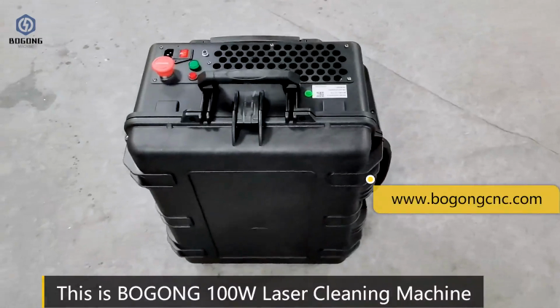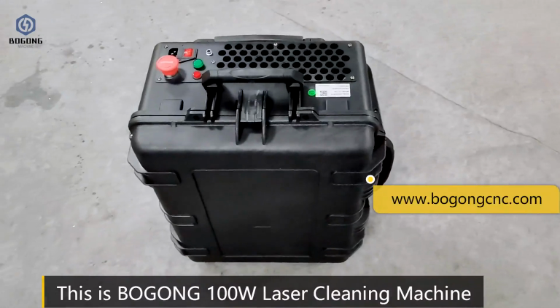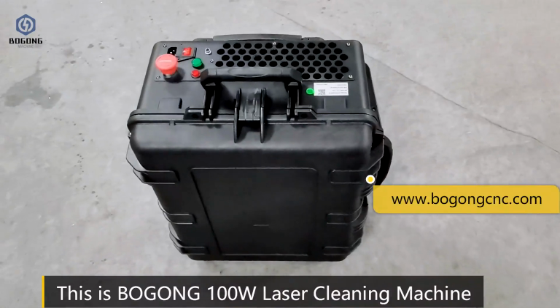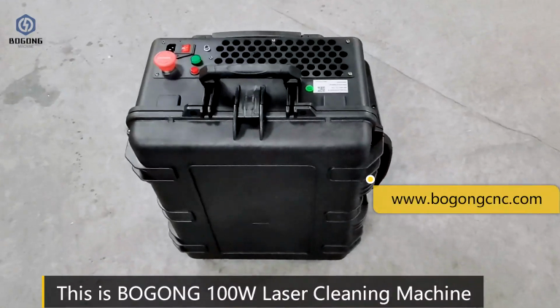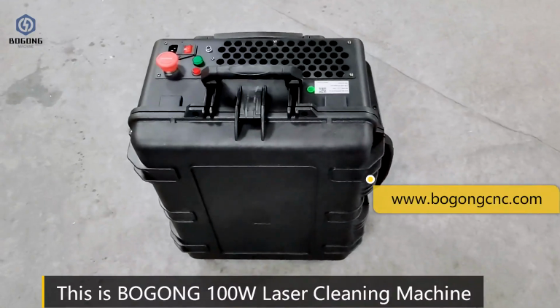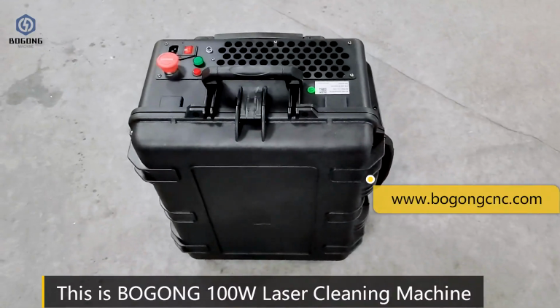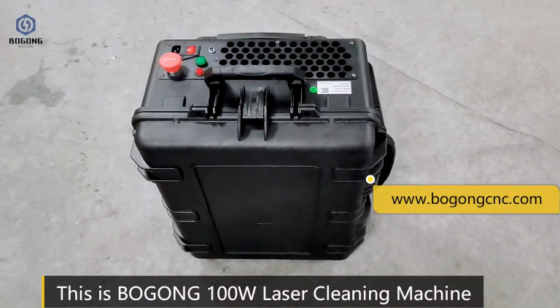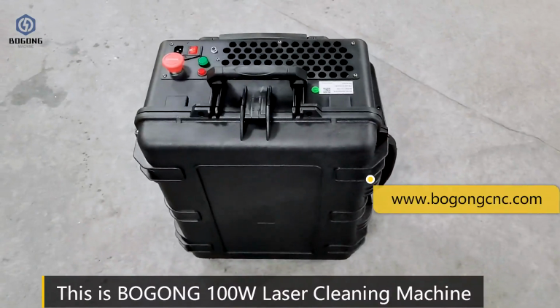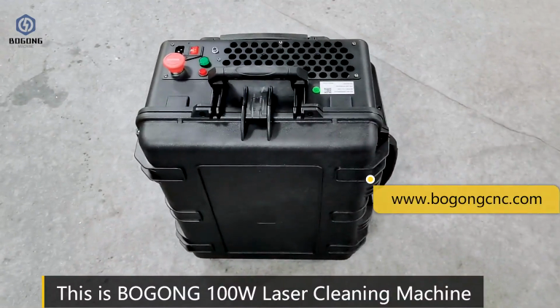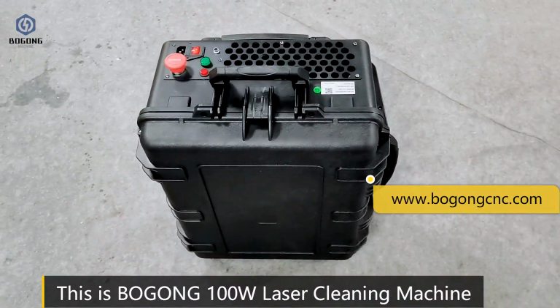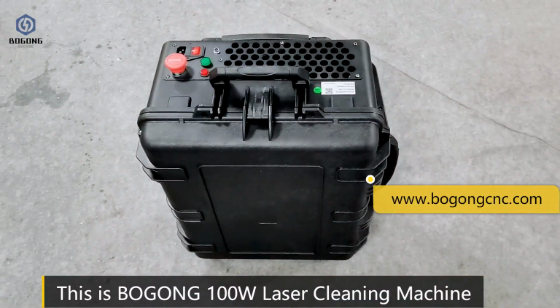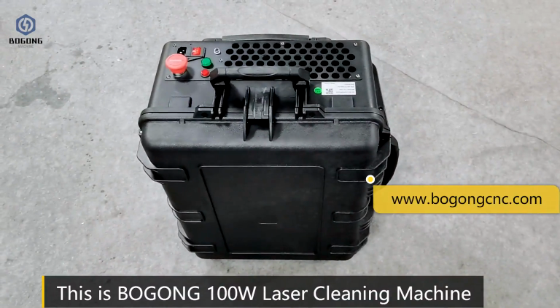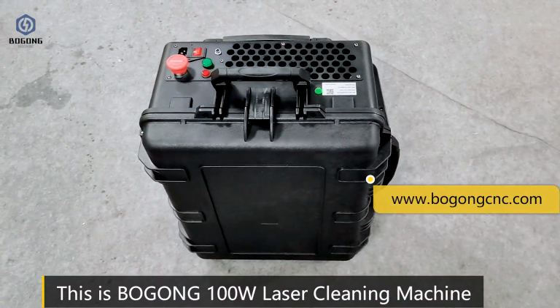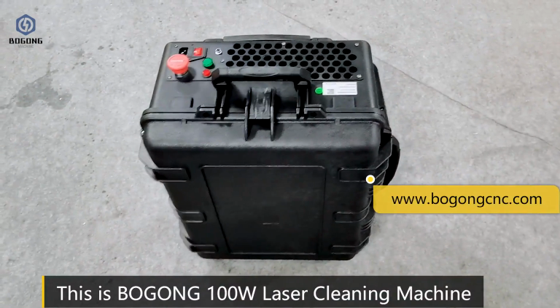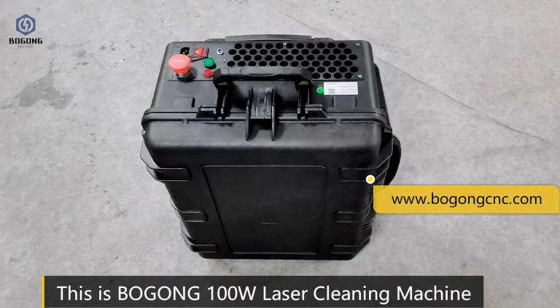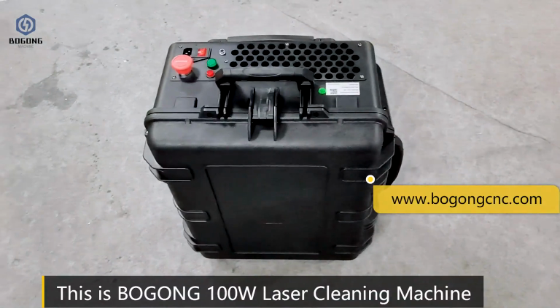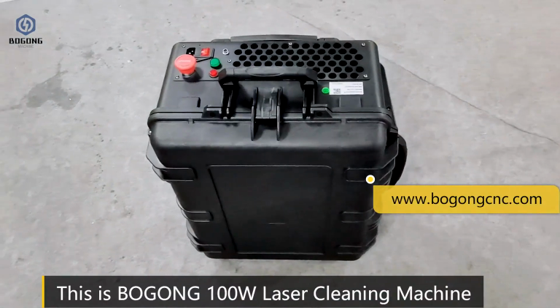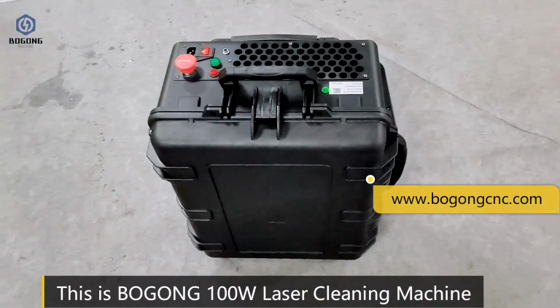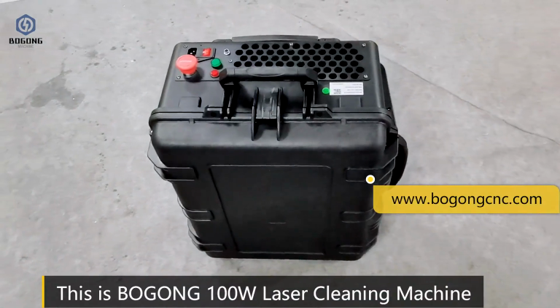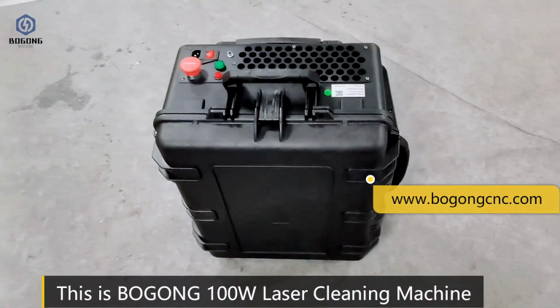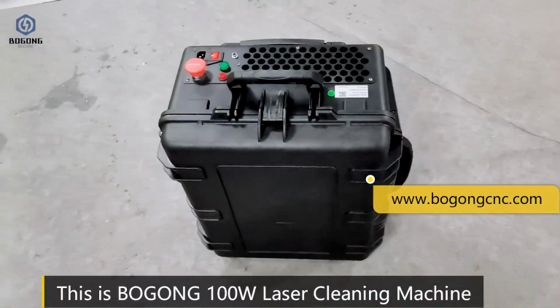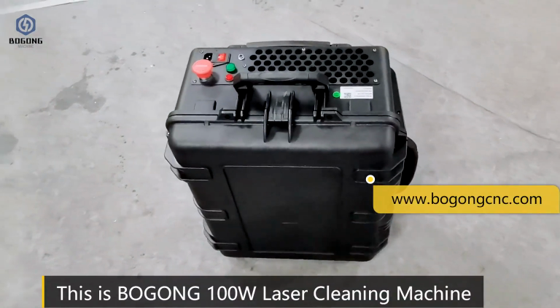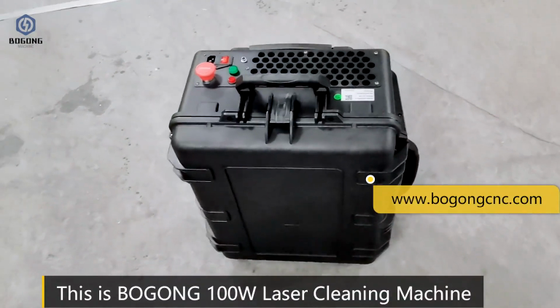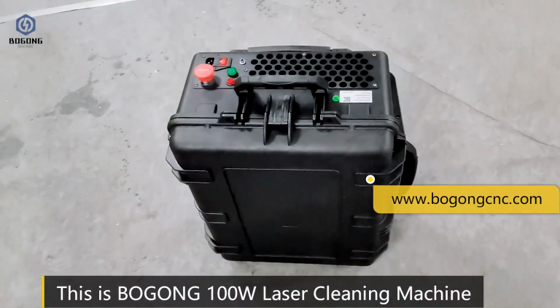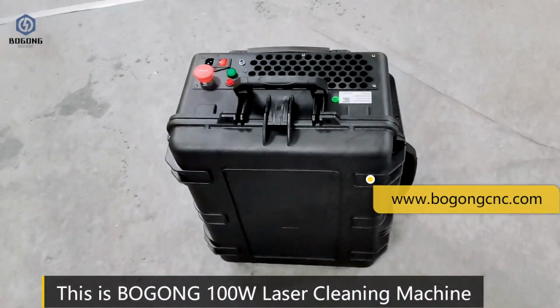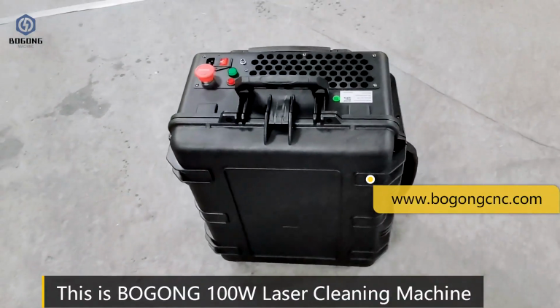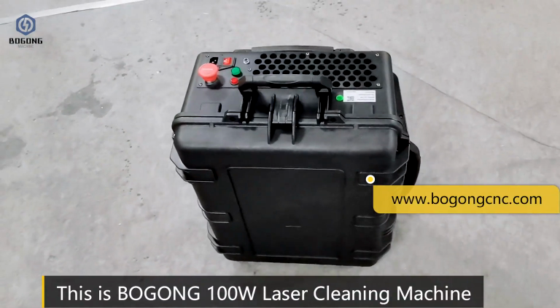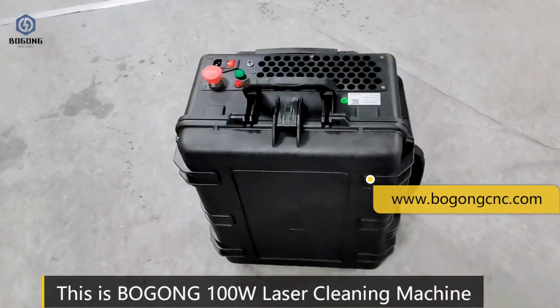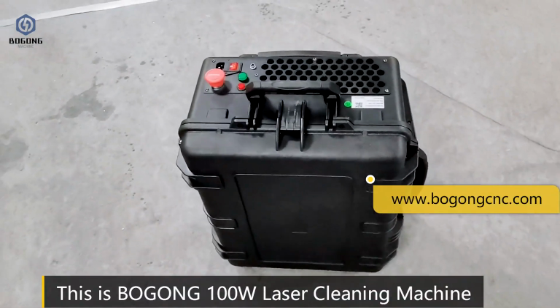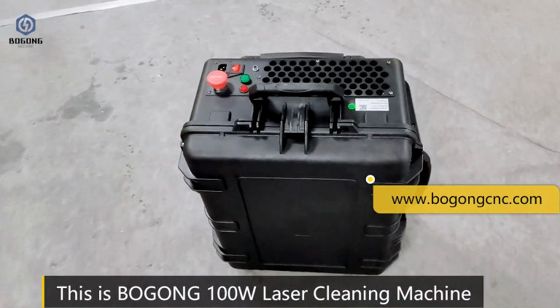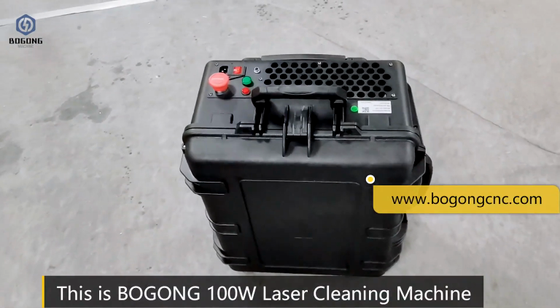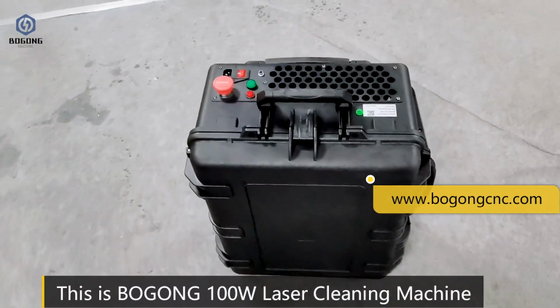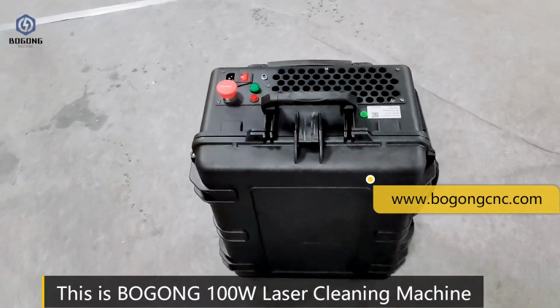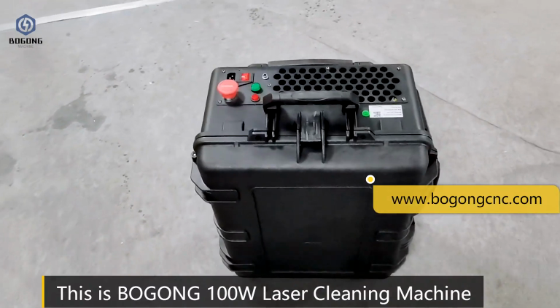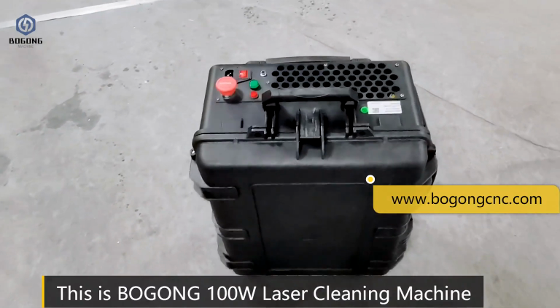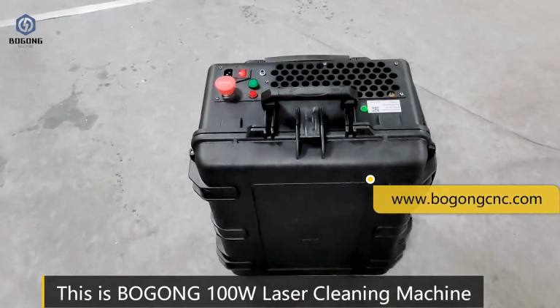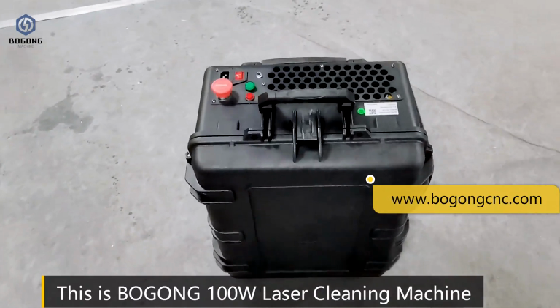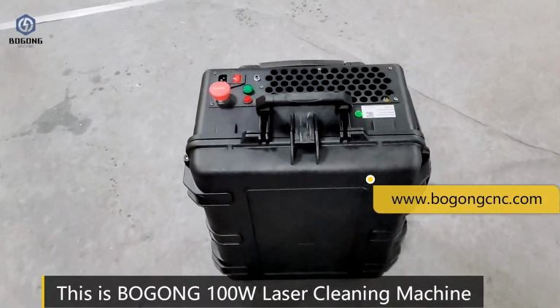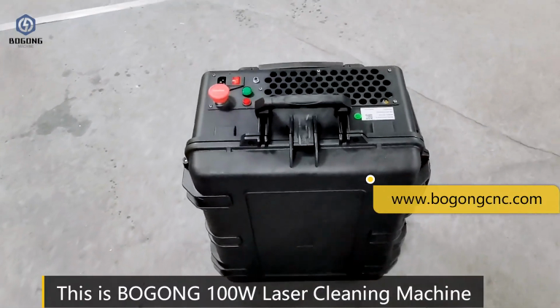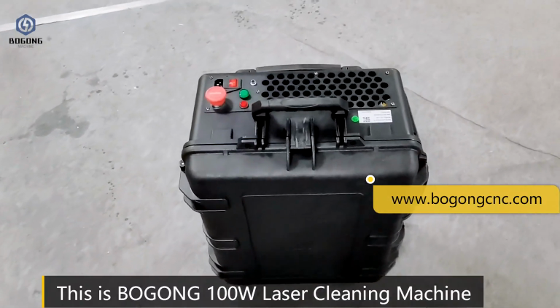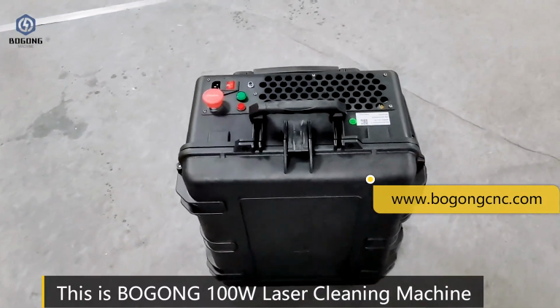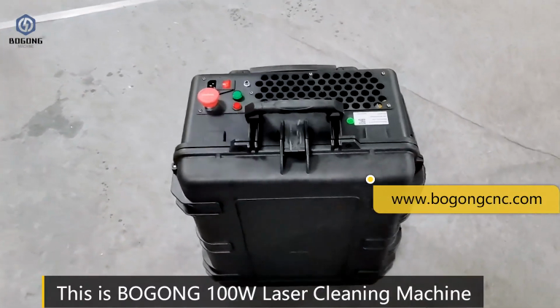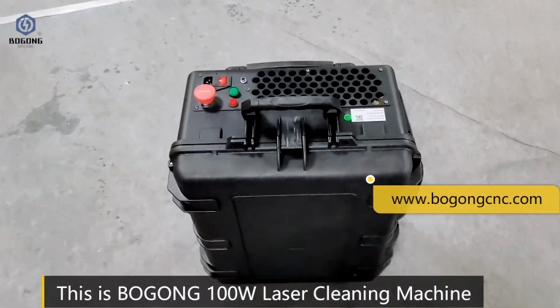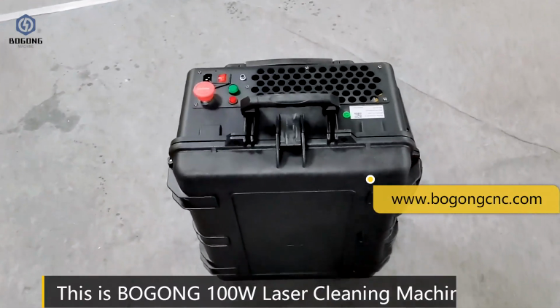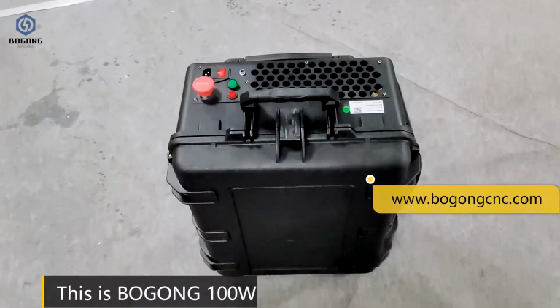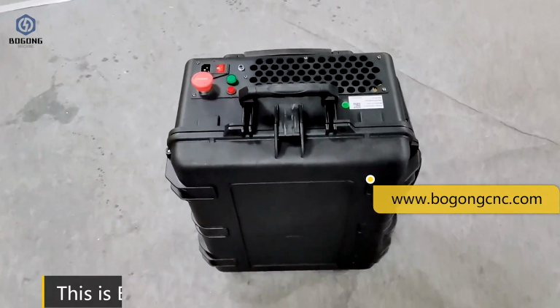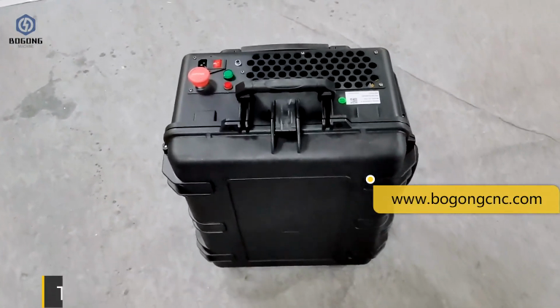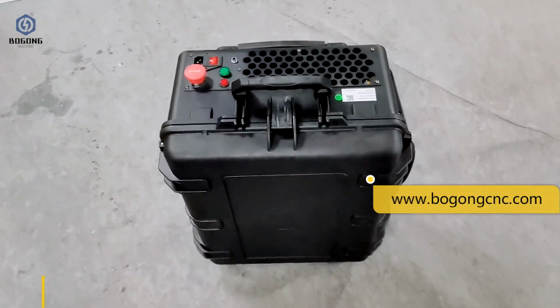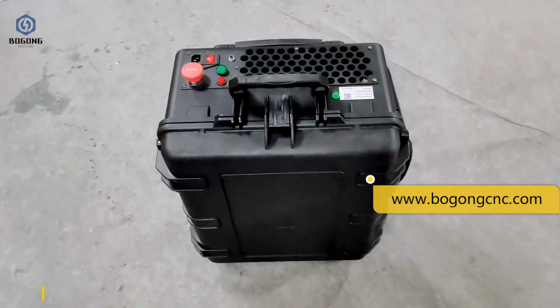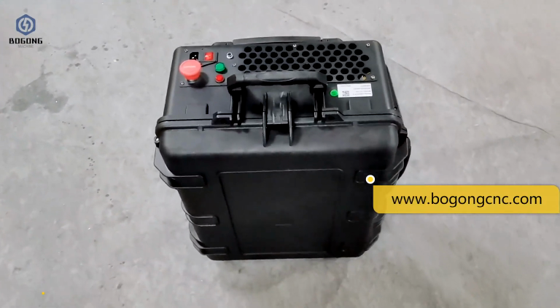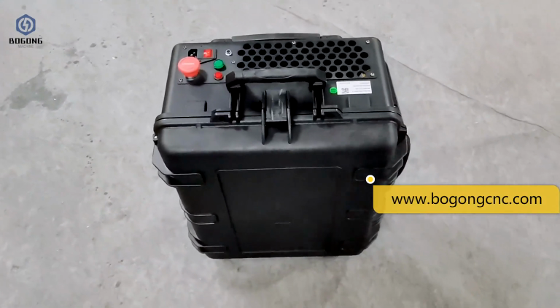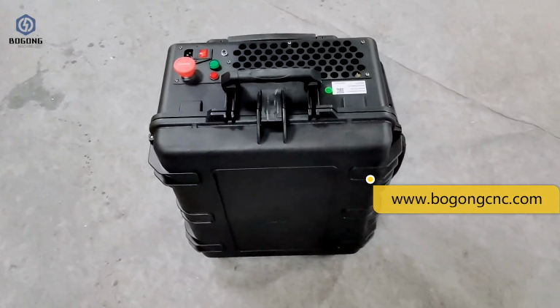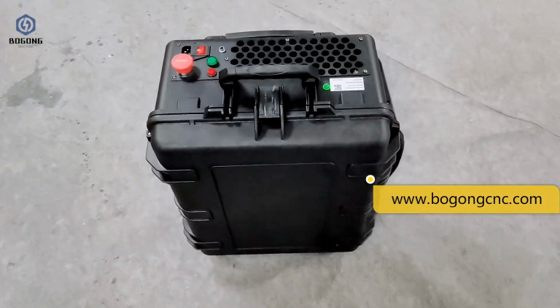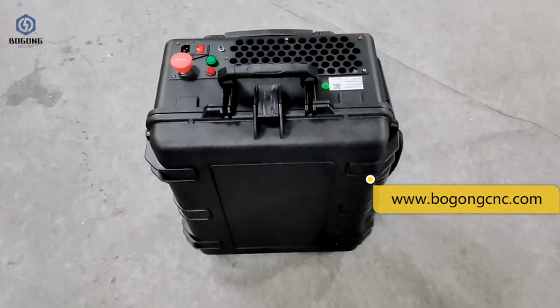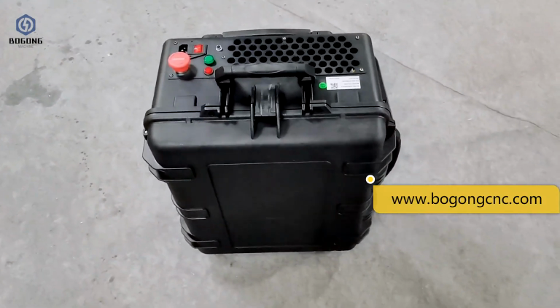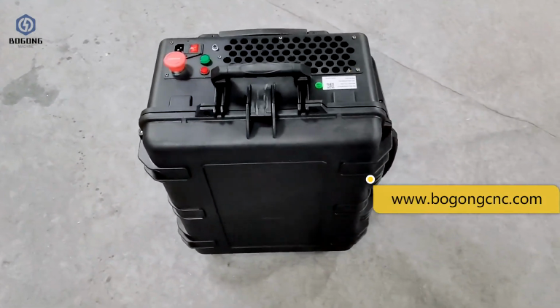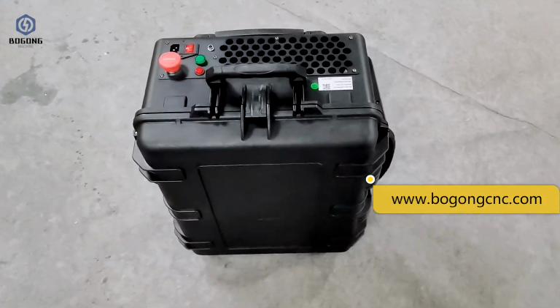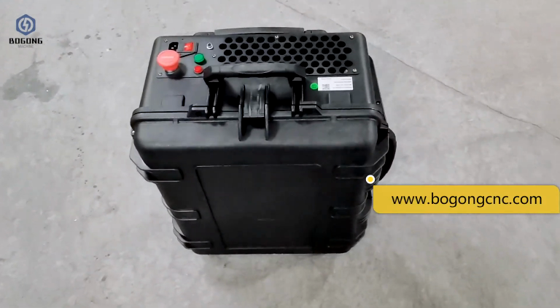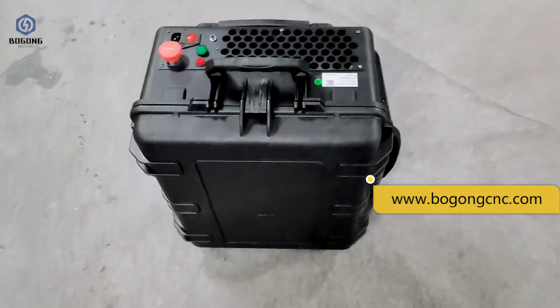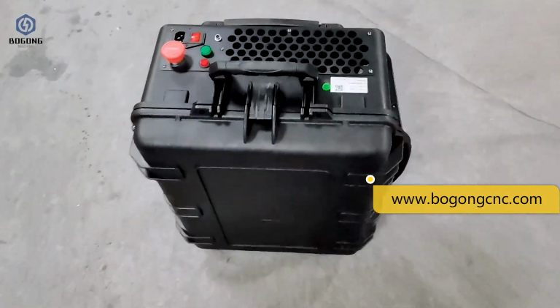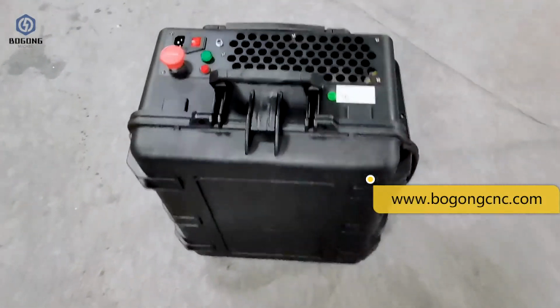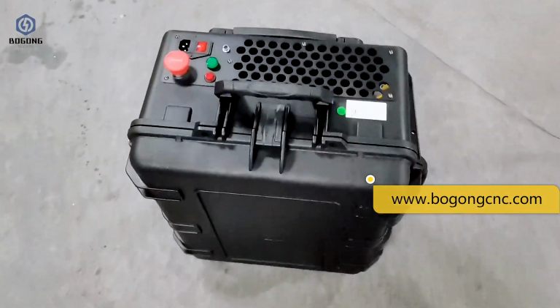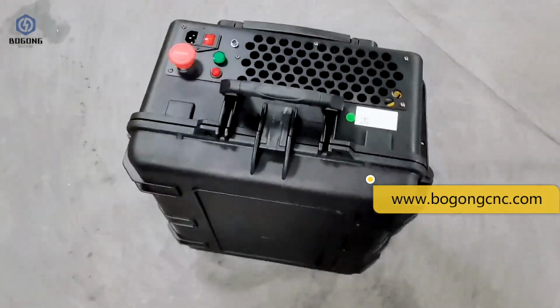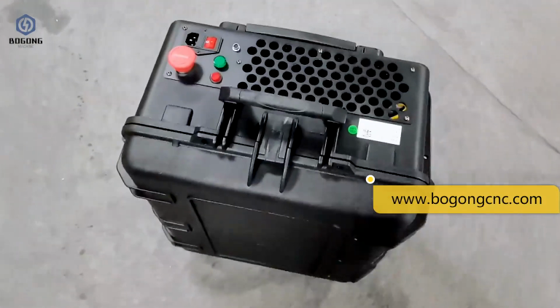This is the Bogo 100th rust laser cleaning machine. Today we will open it and check it.